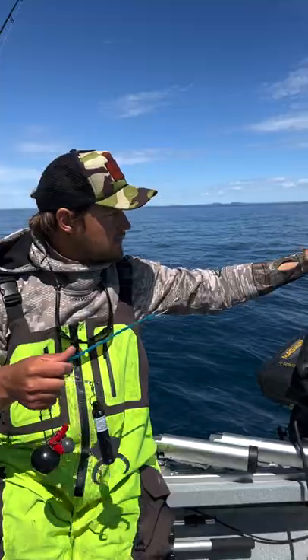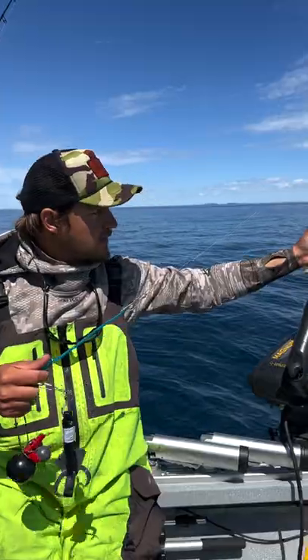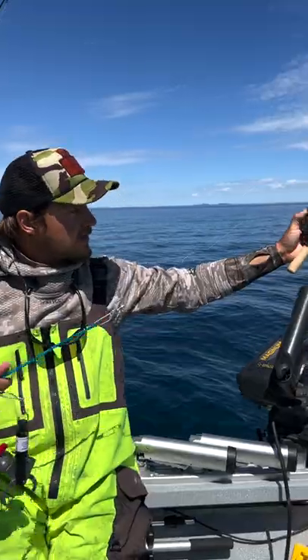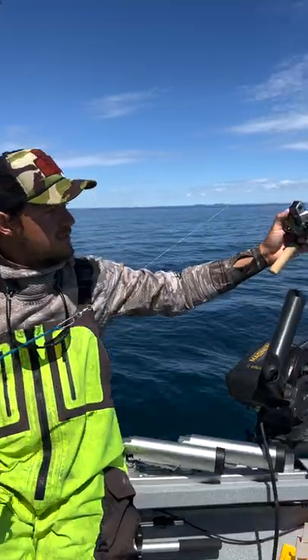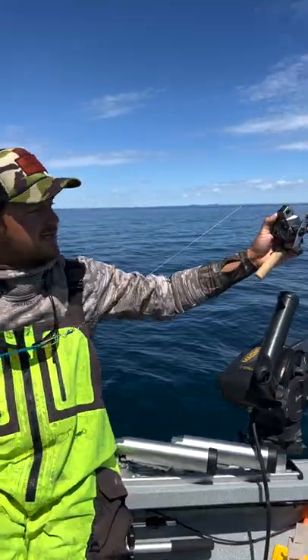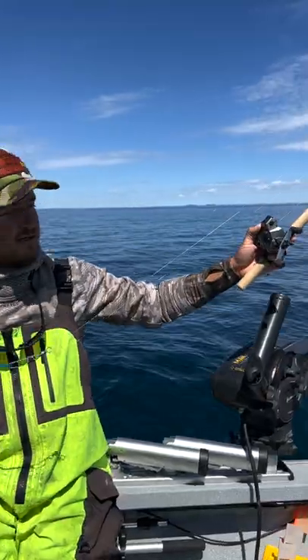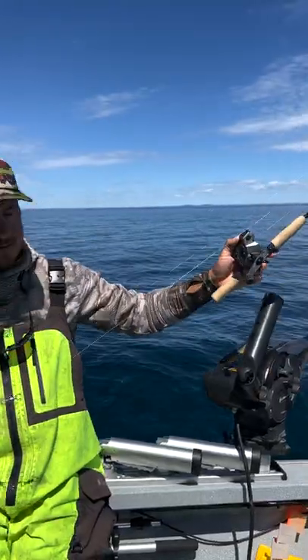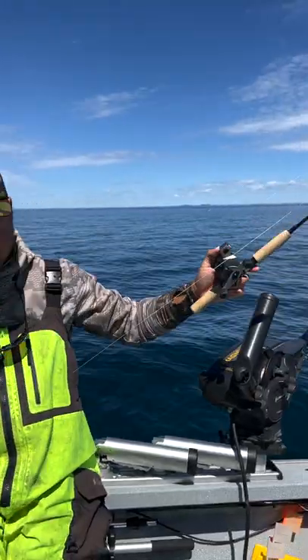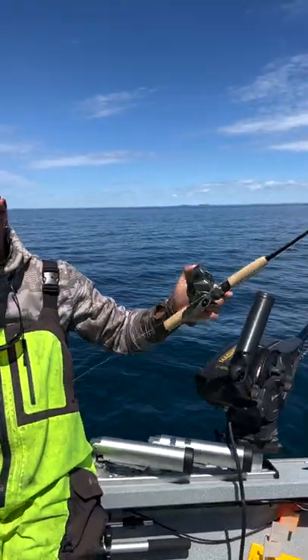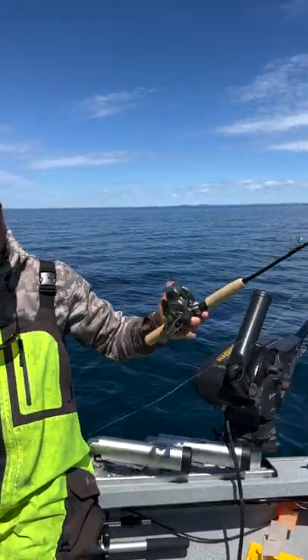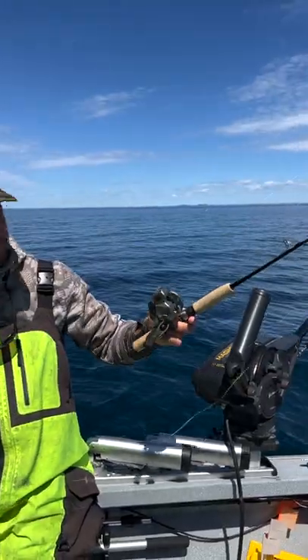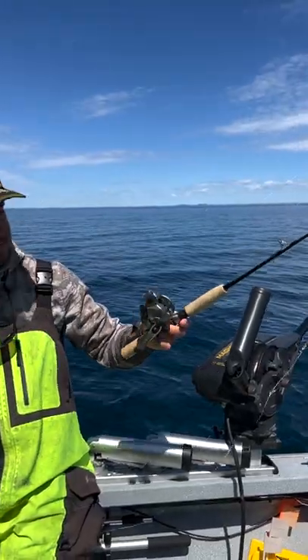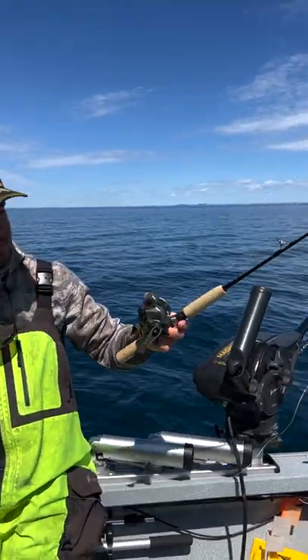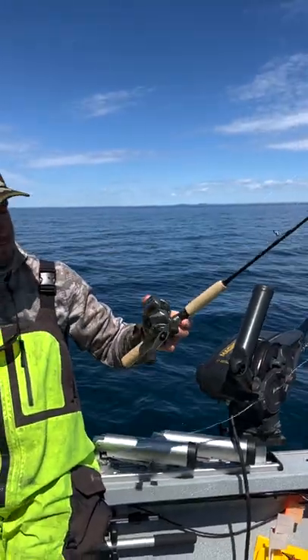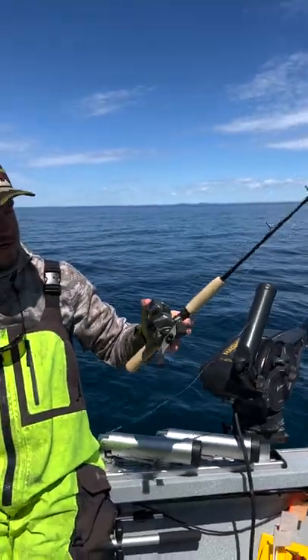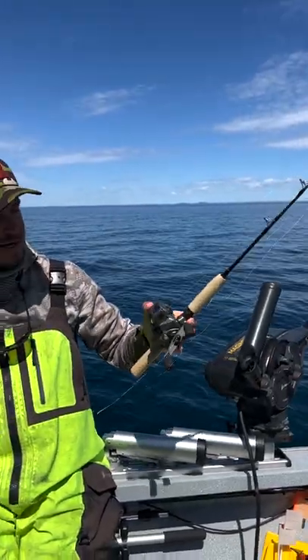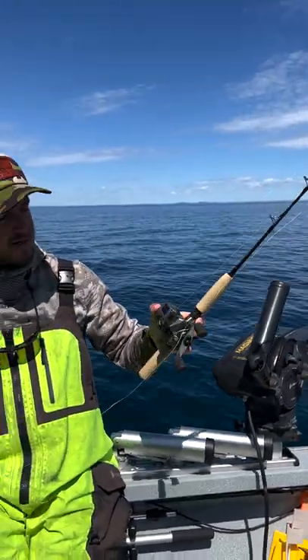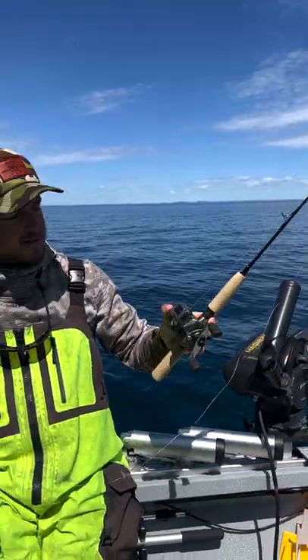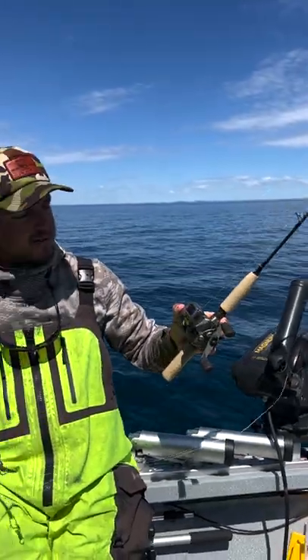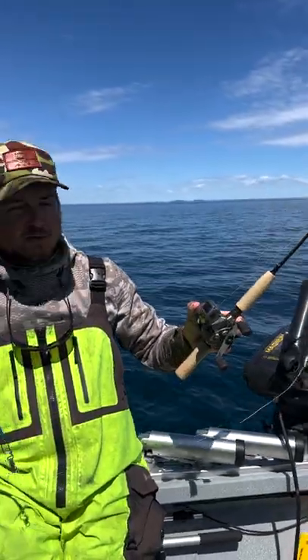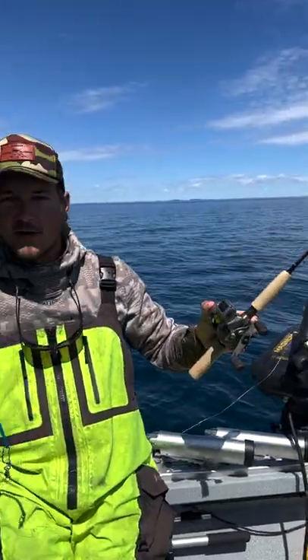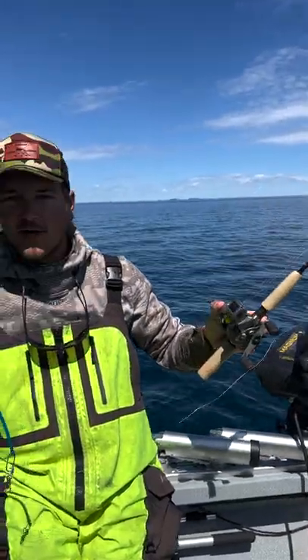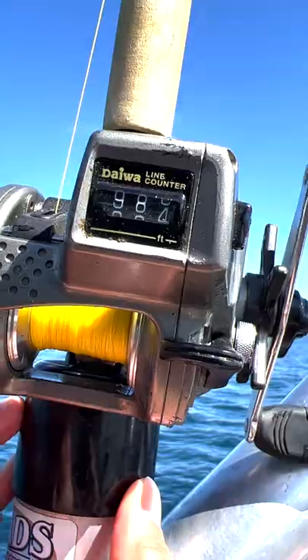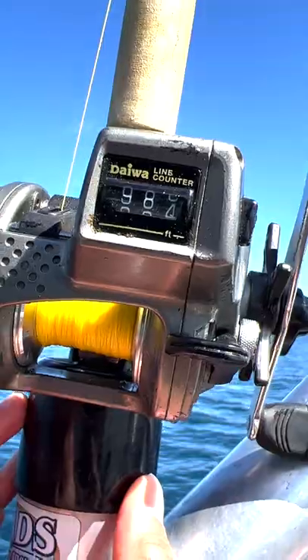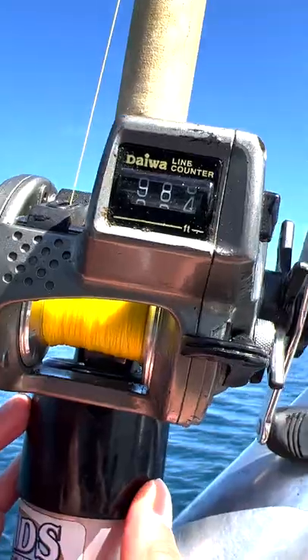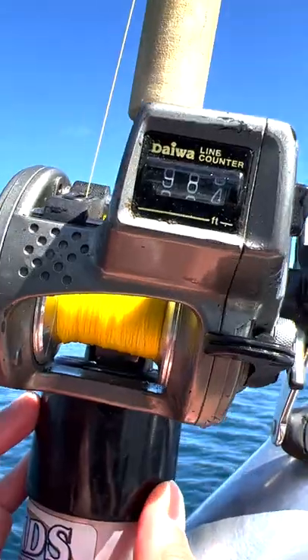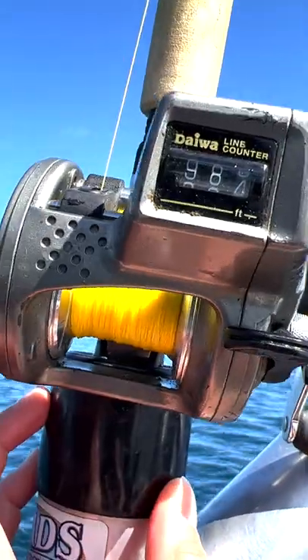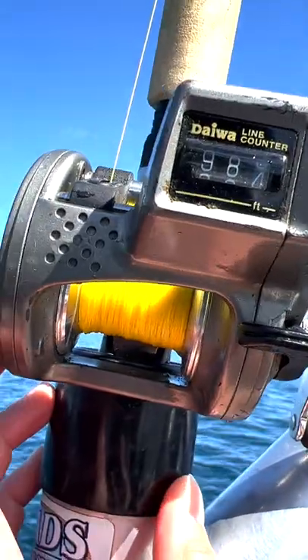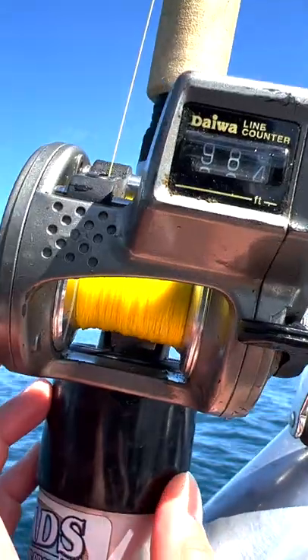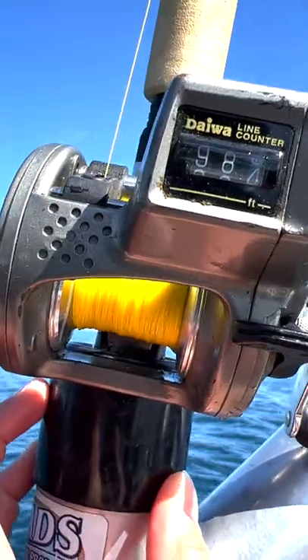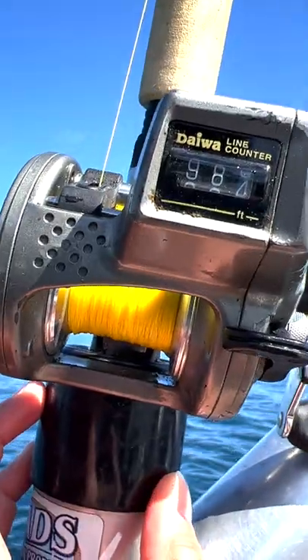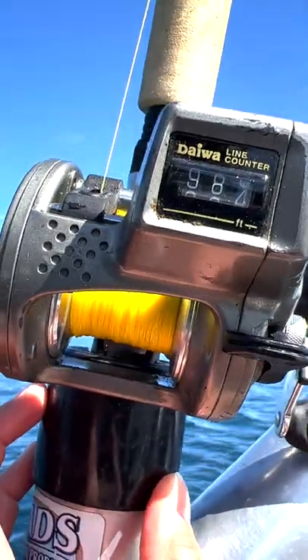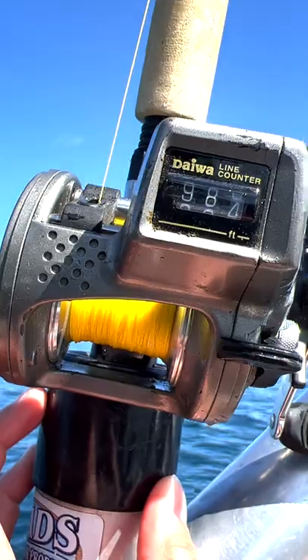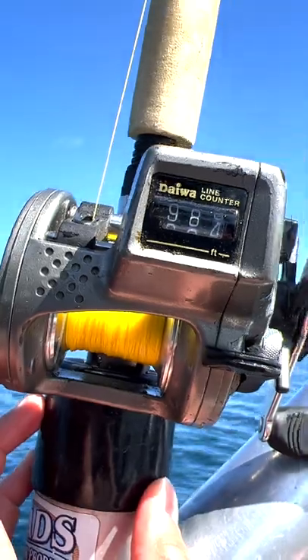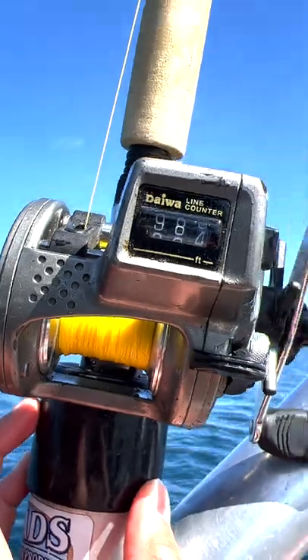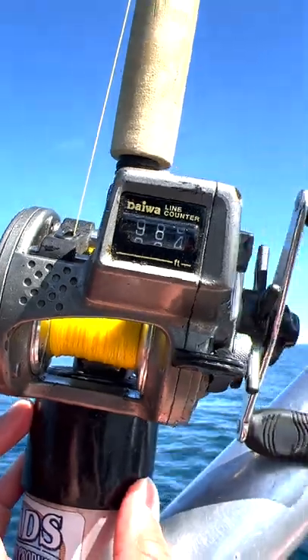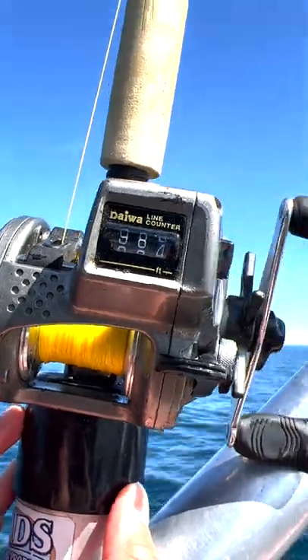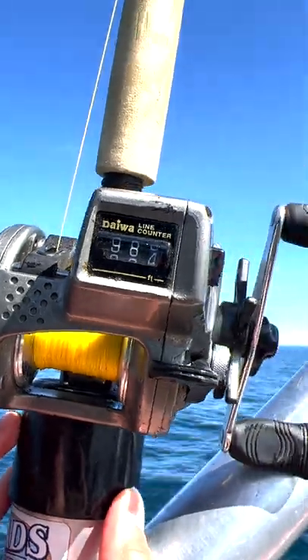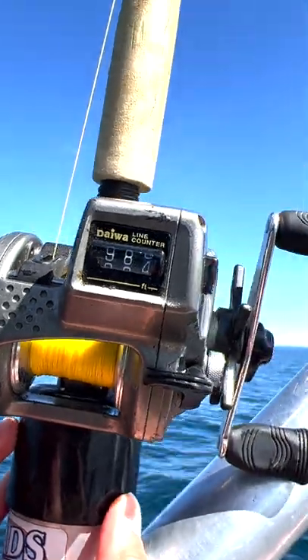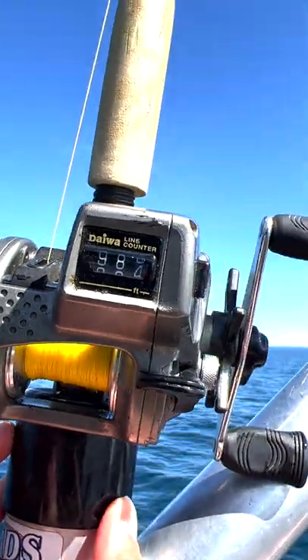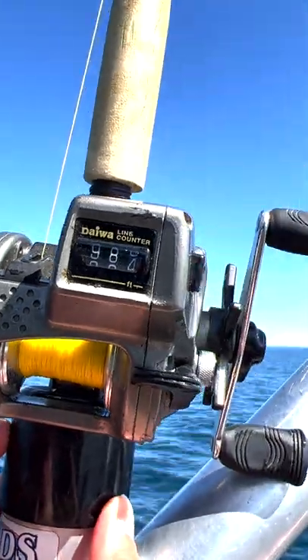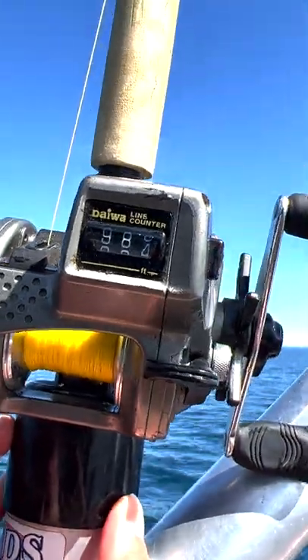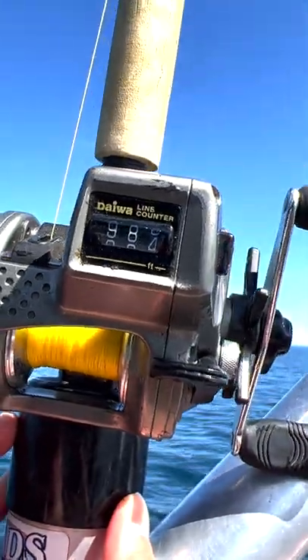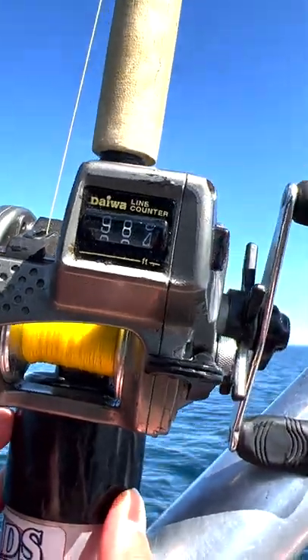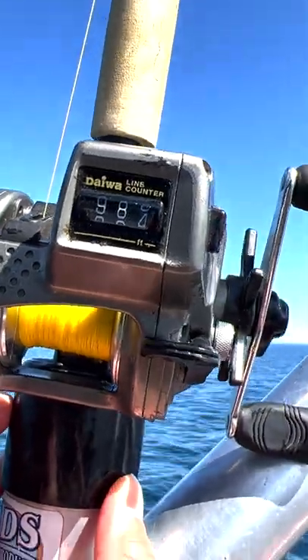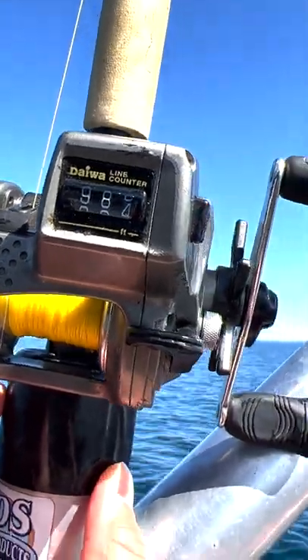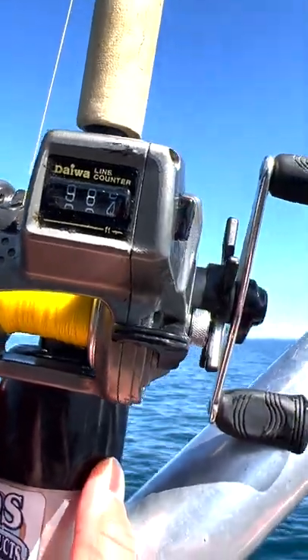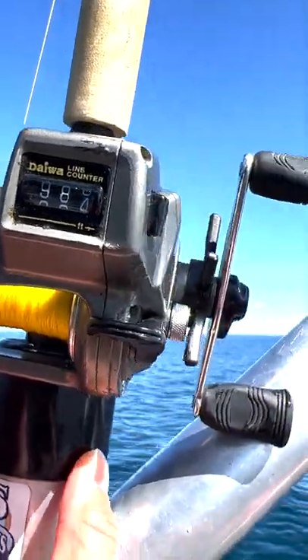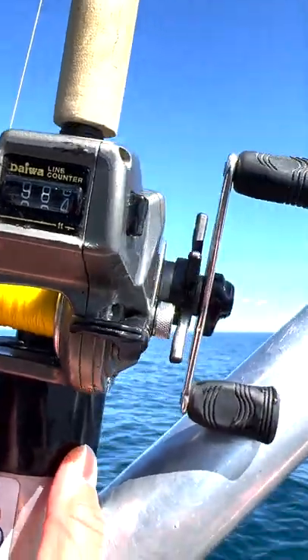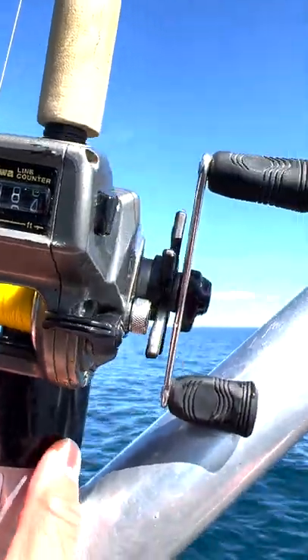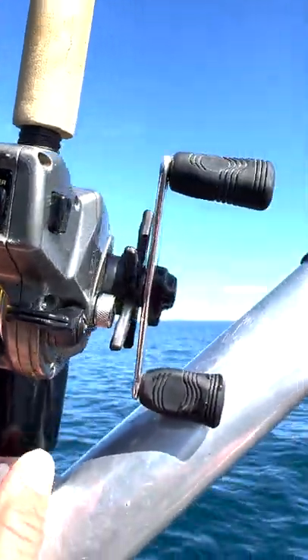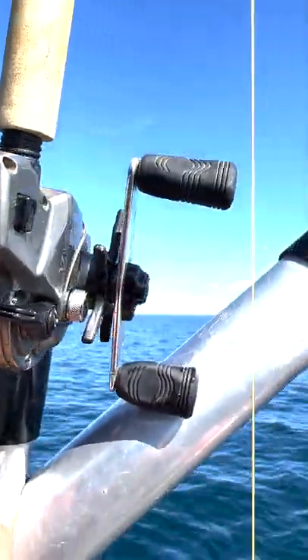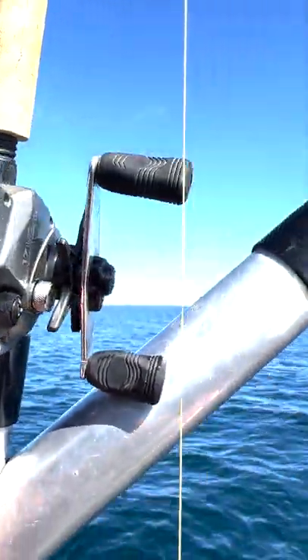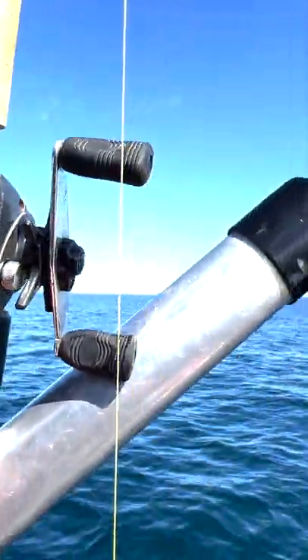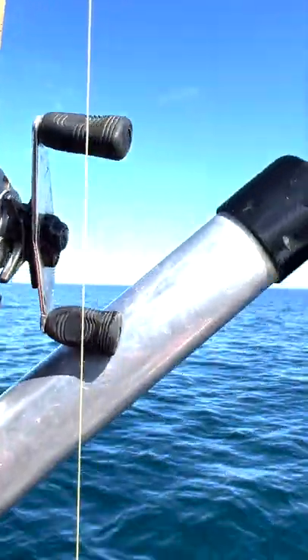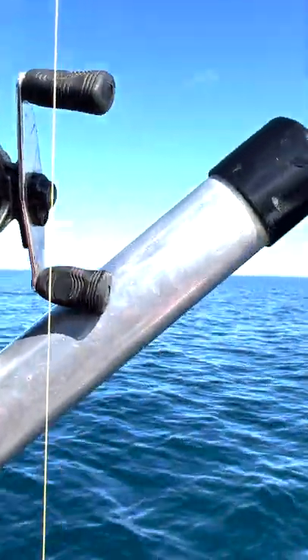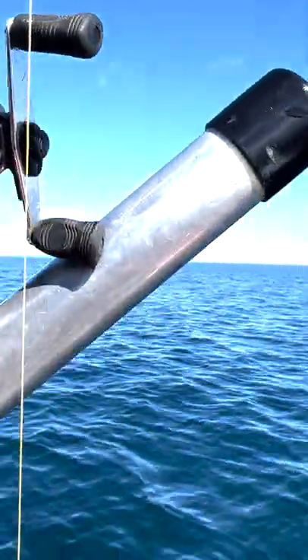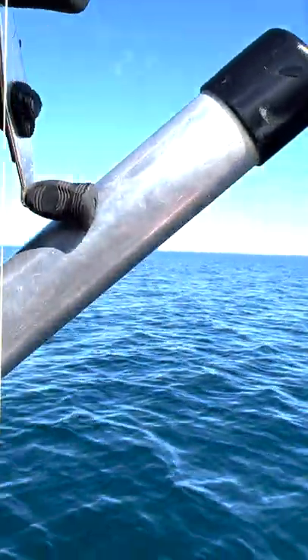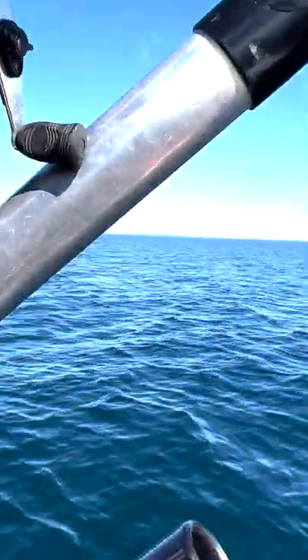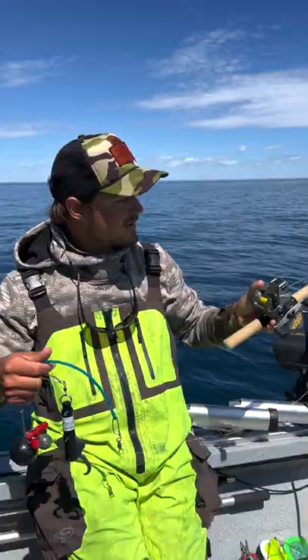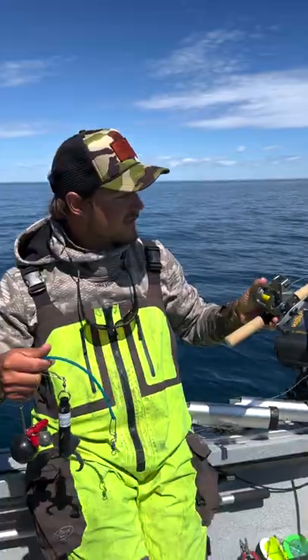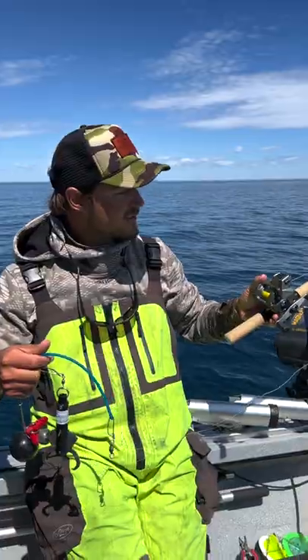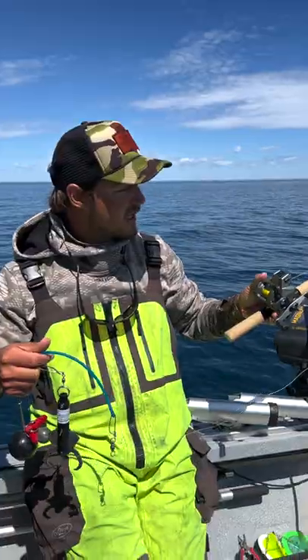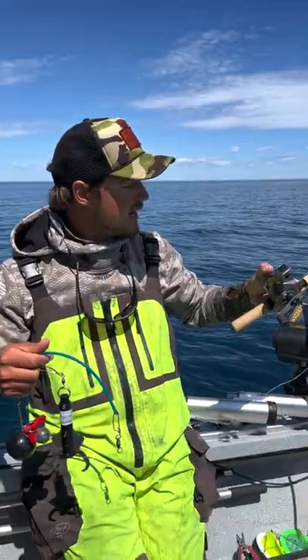You can see here the setup — I've got a short ice fishing rod spooled up with a line counter reel and 50 to 100 pound test line.